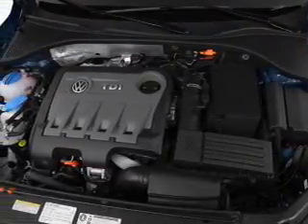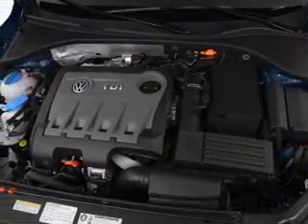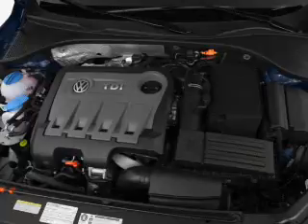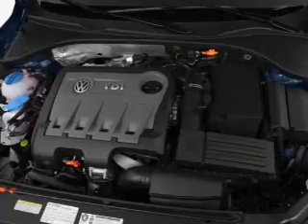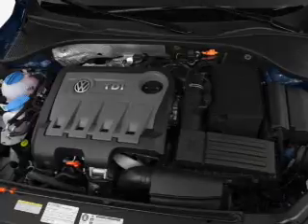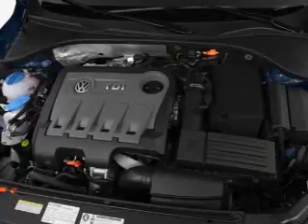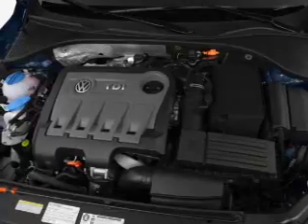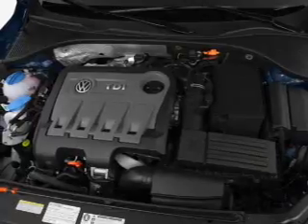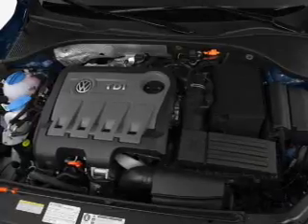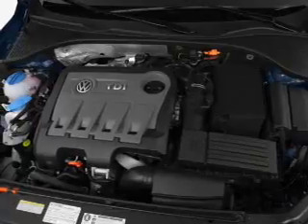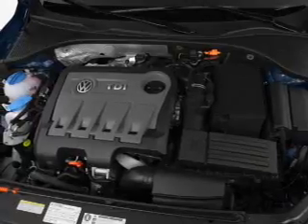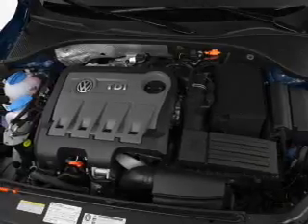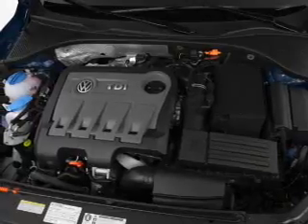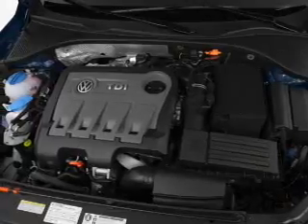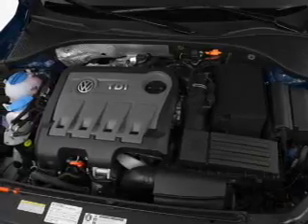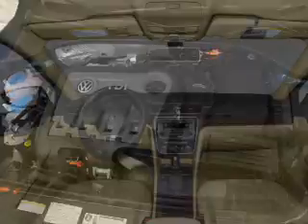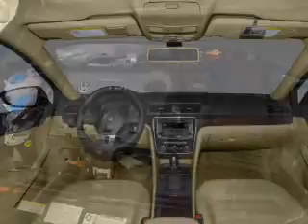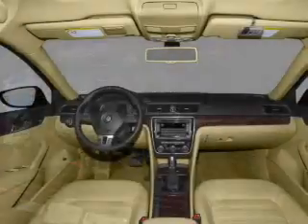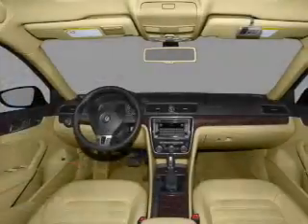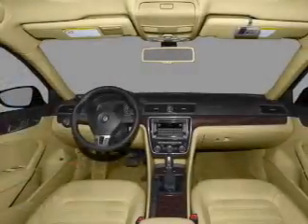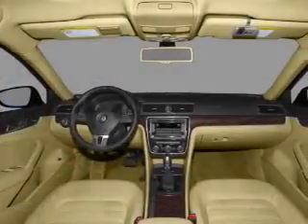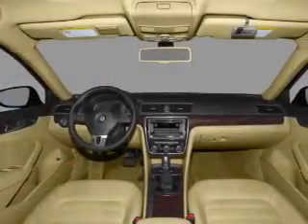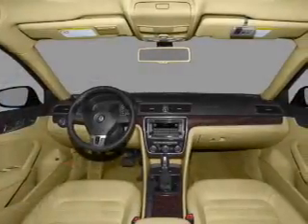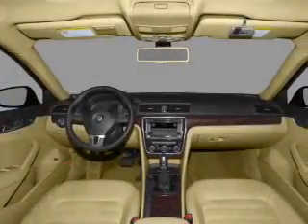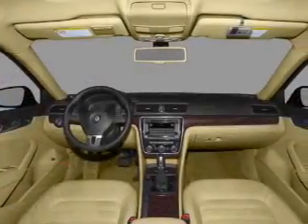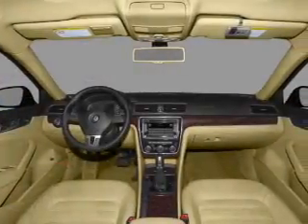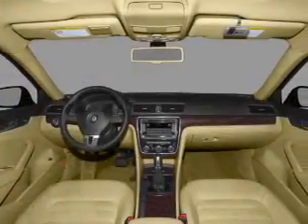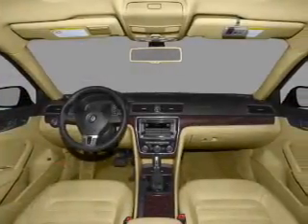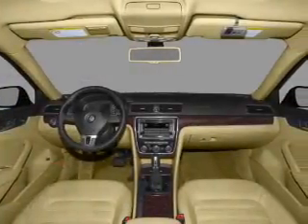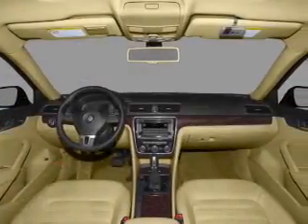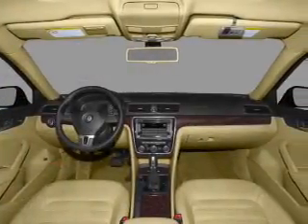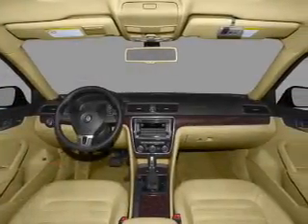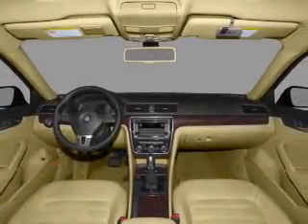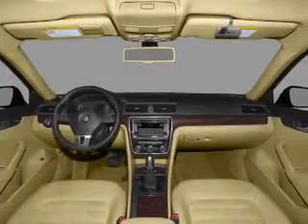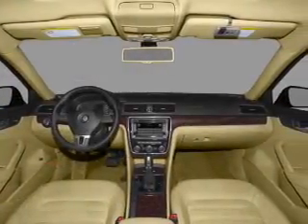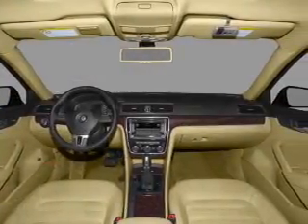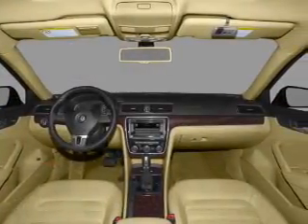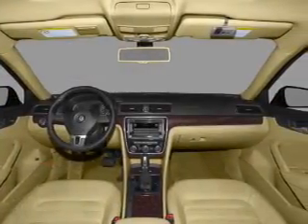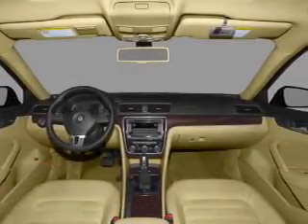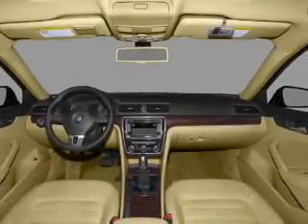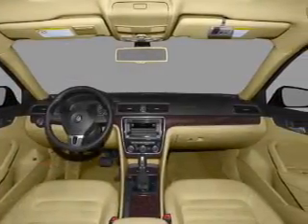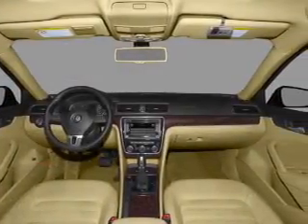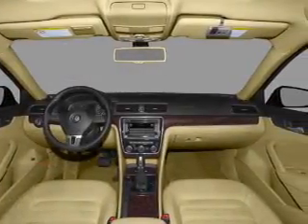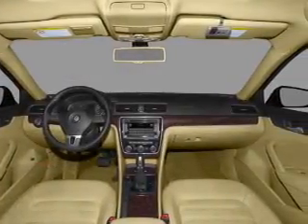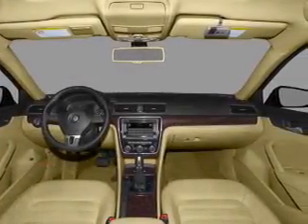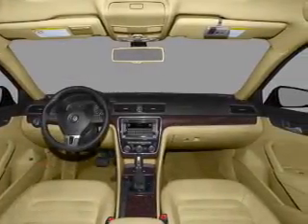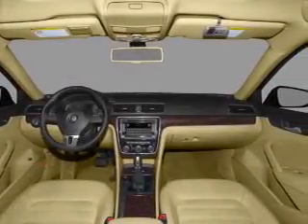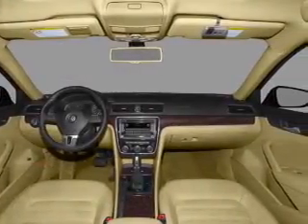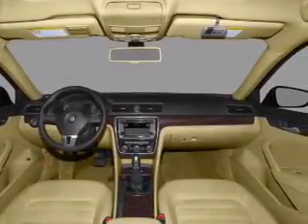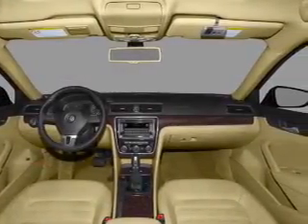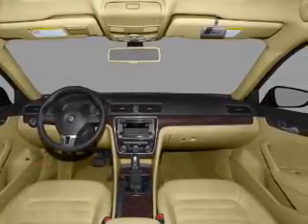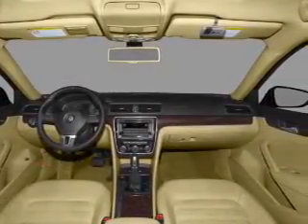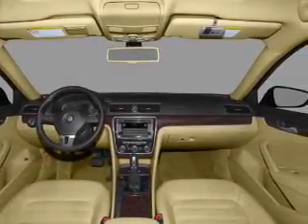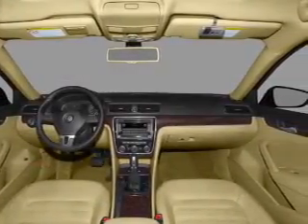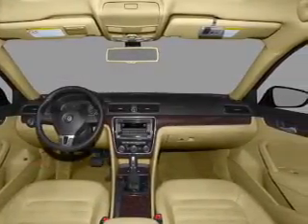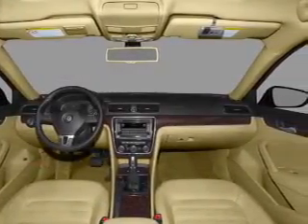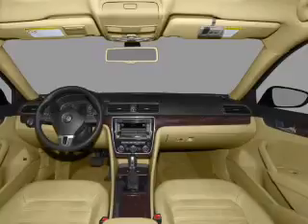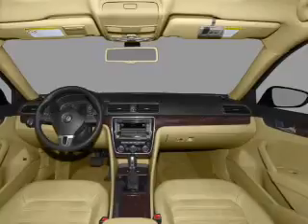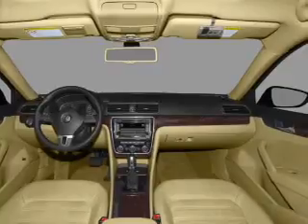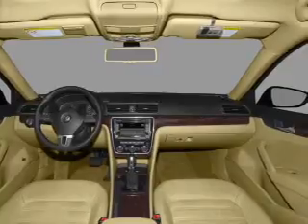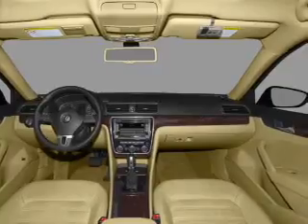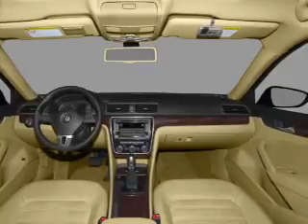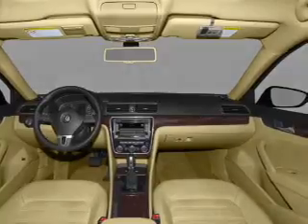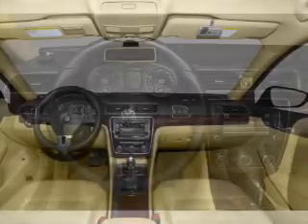Heated seats offer comfort in cold weather. Let the outside in with a power convertible roof. Pamper yourself with memory settings.